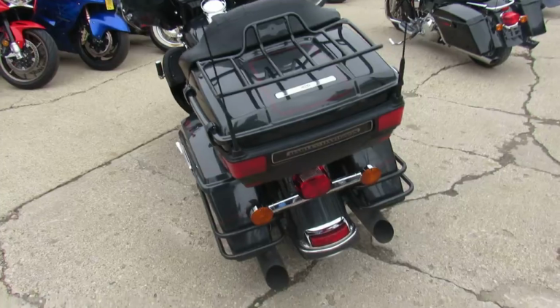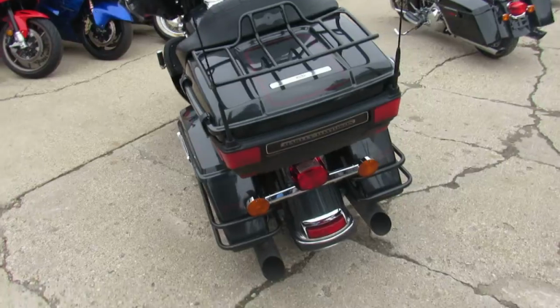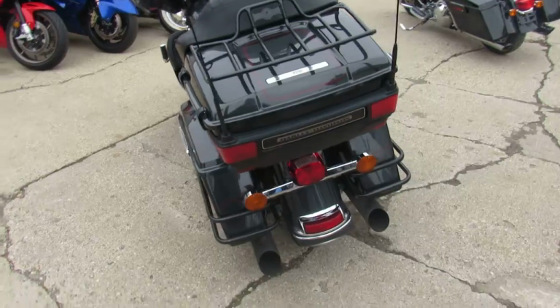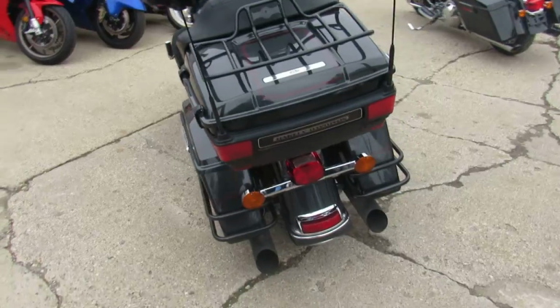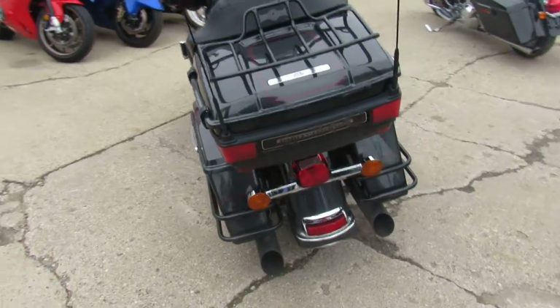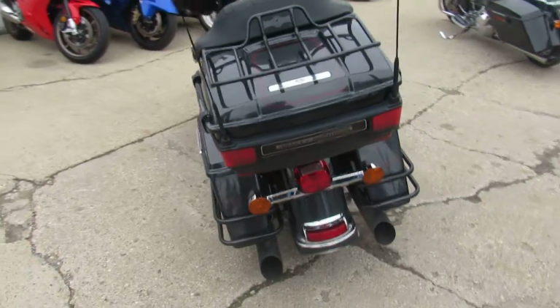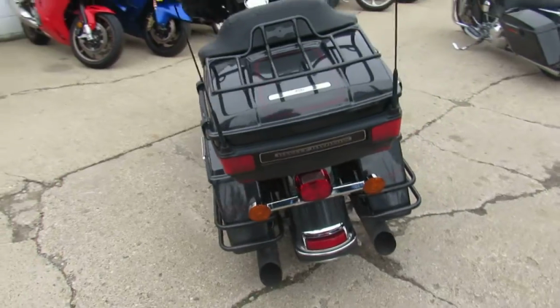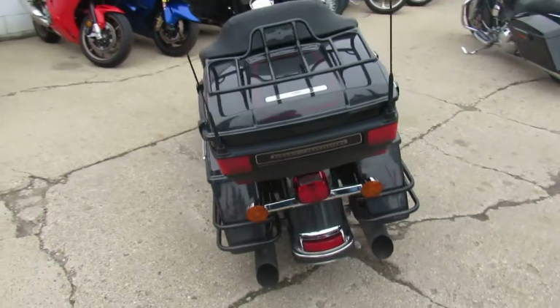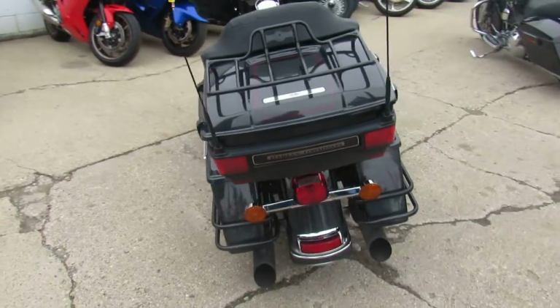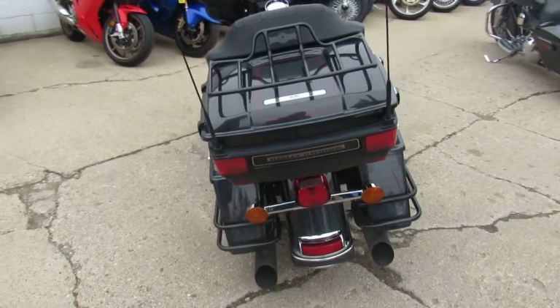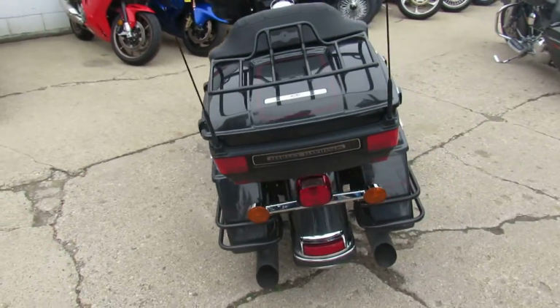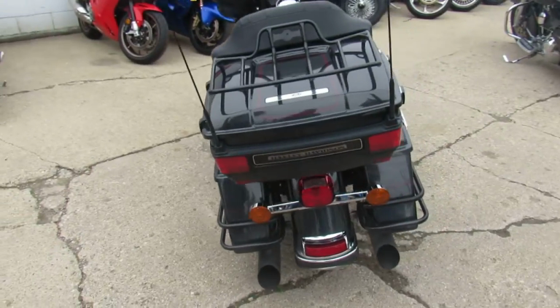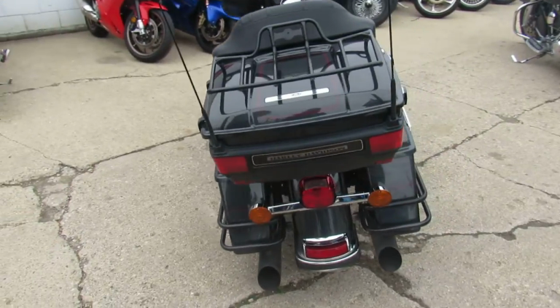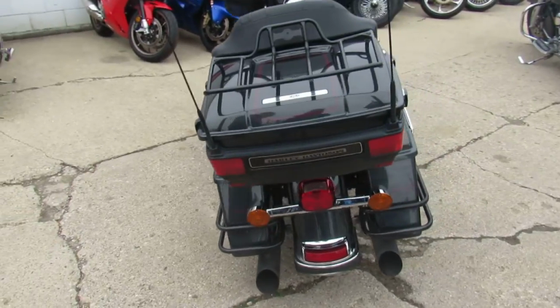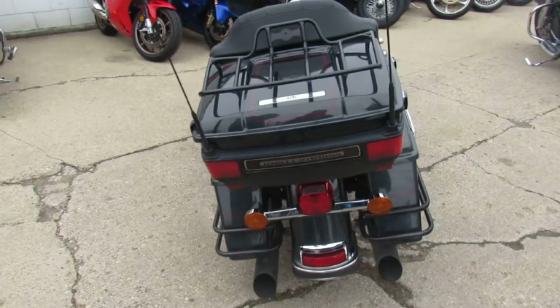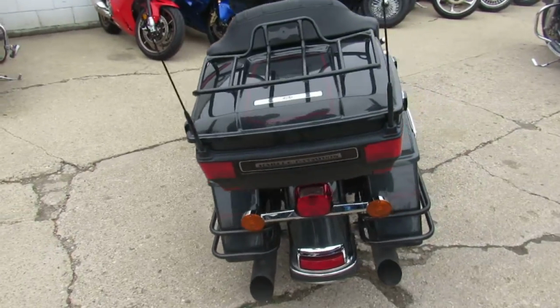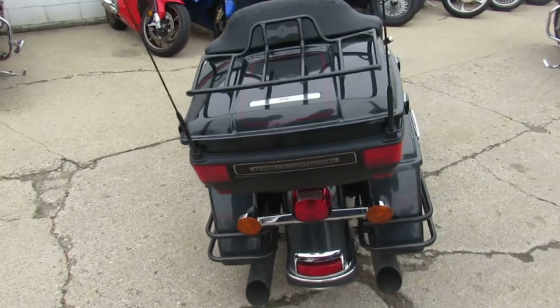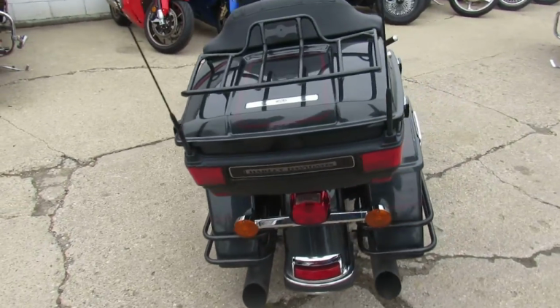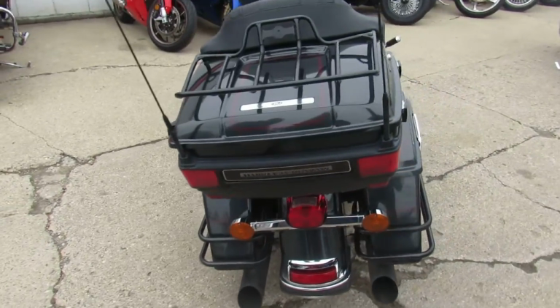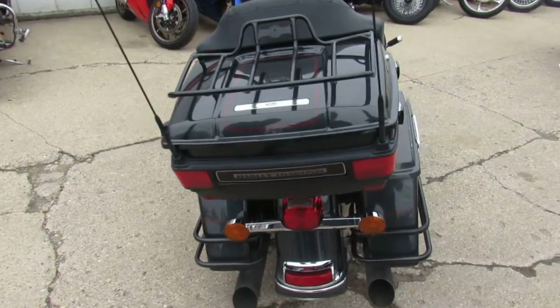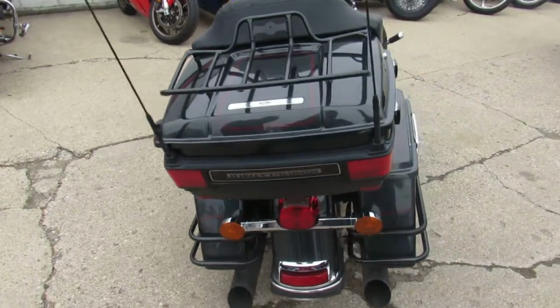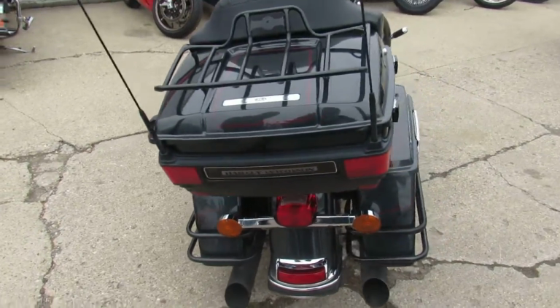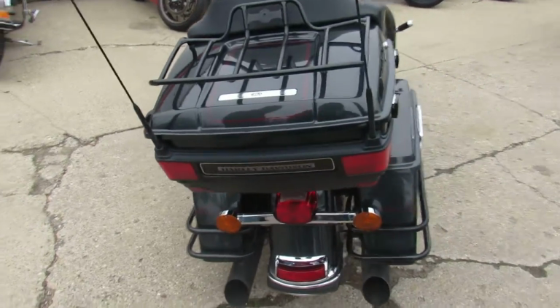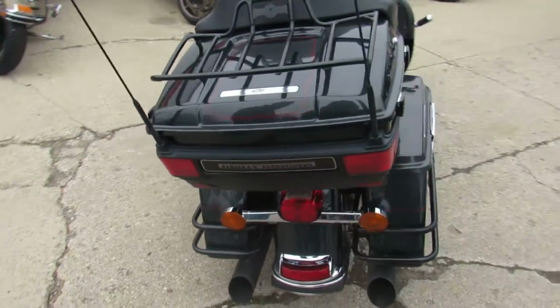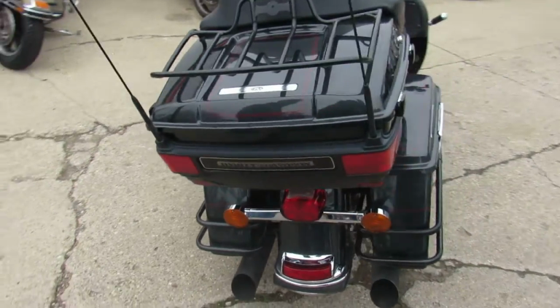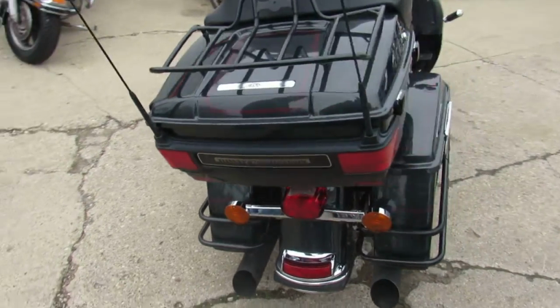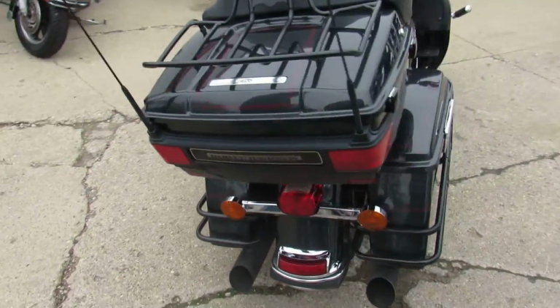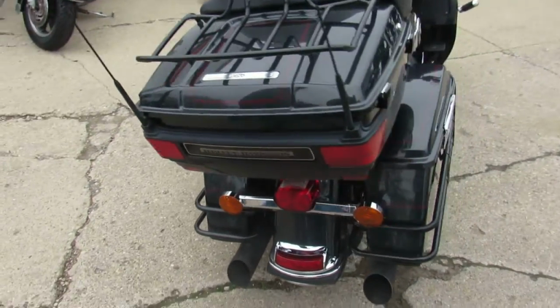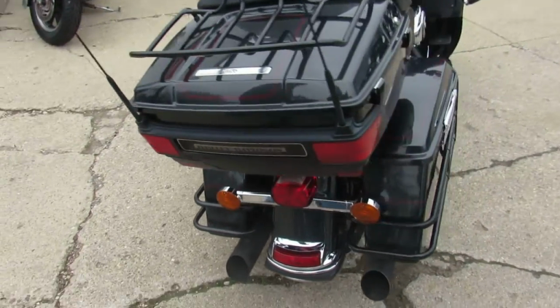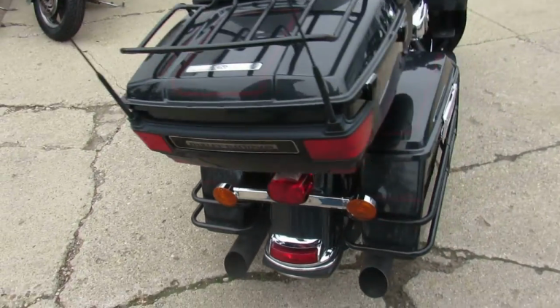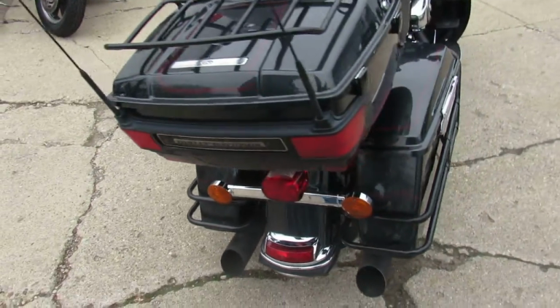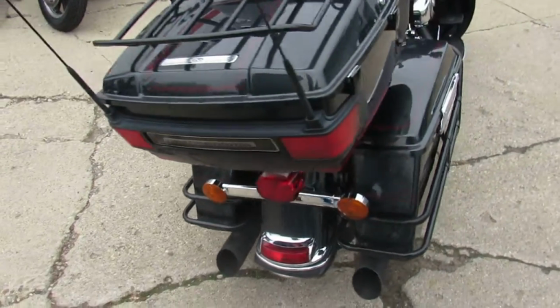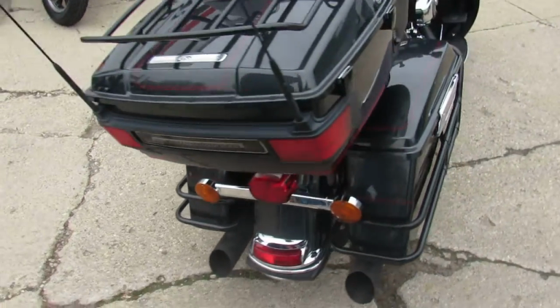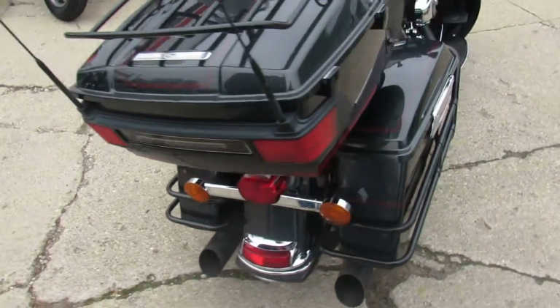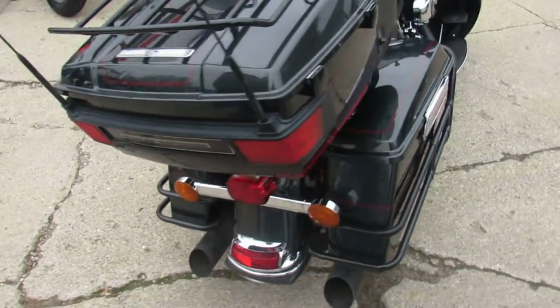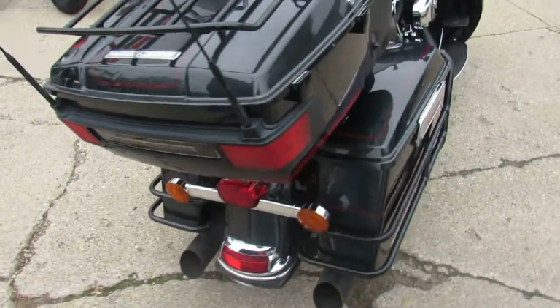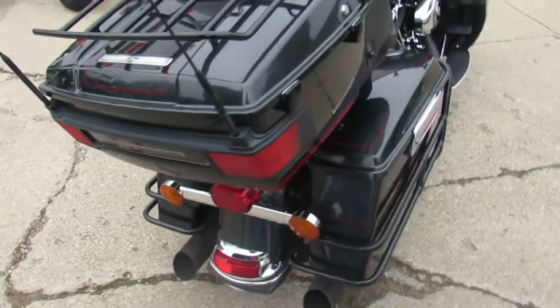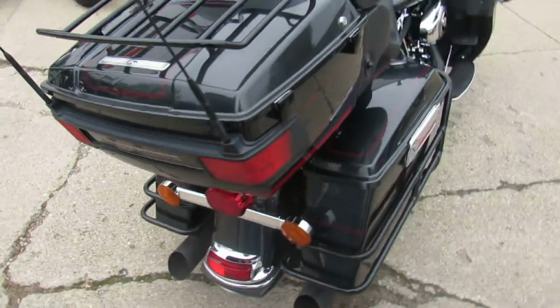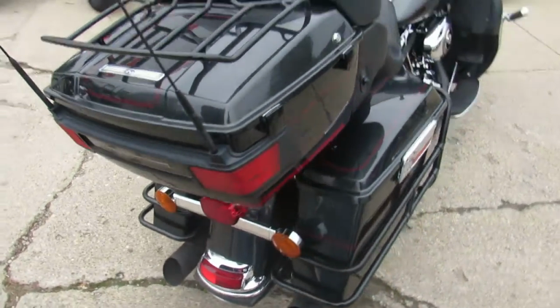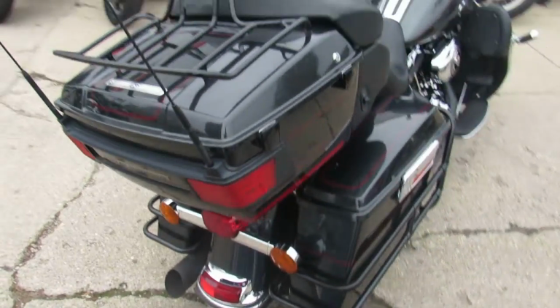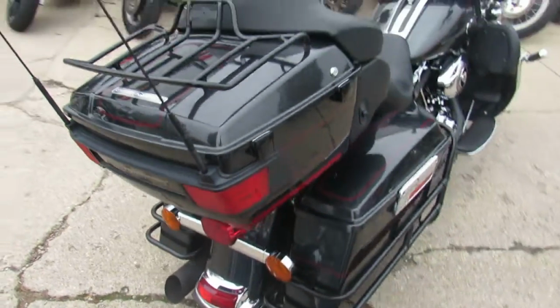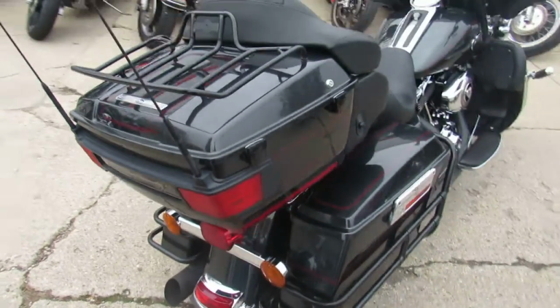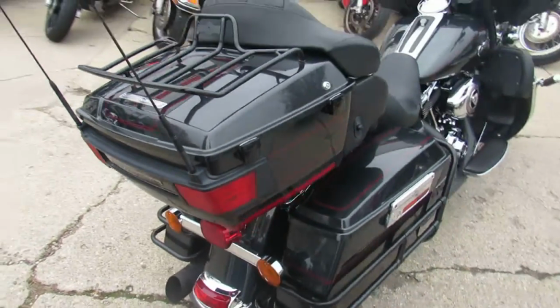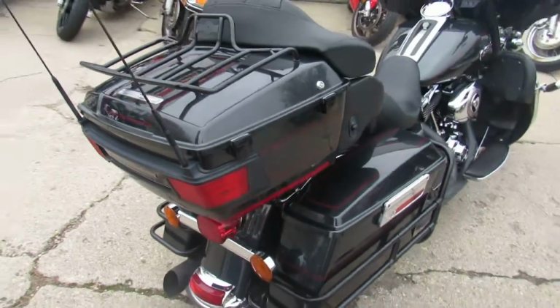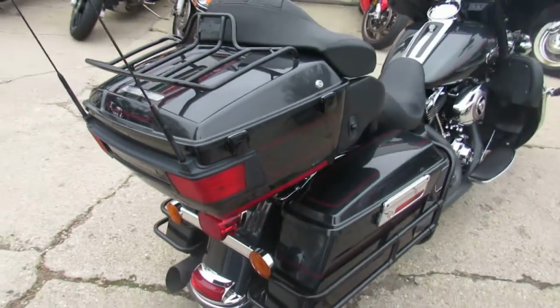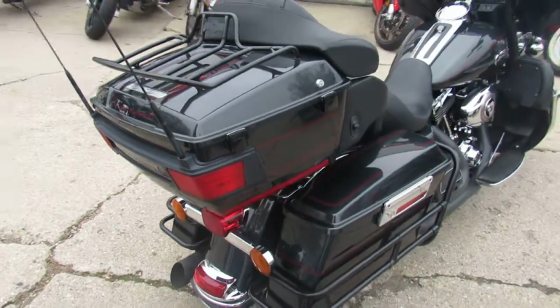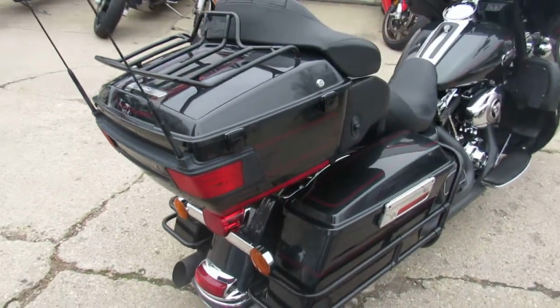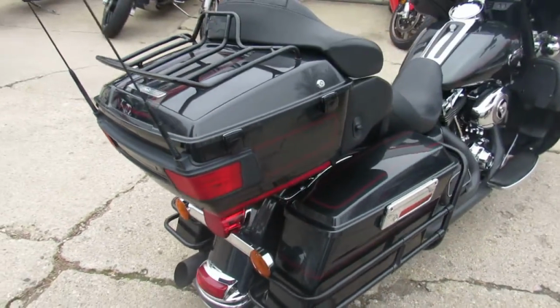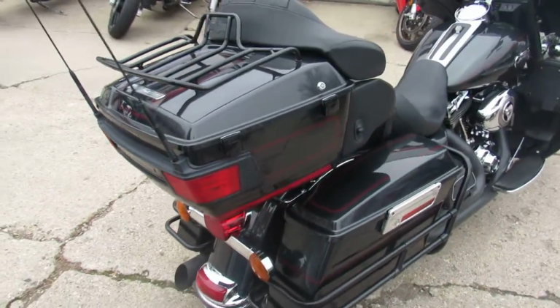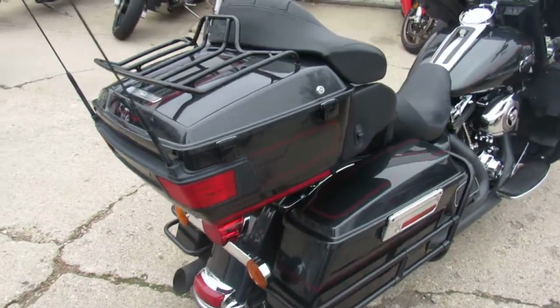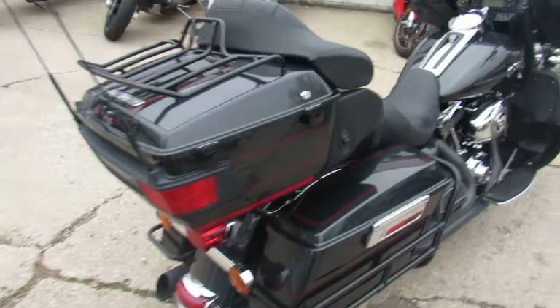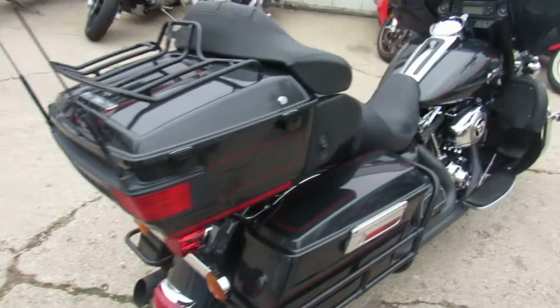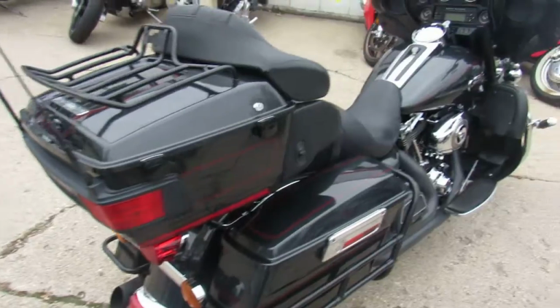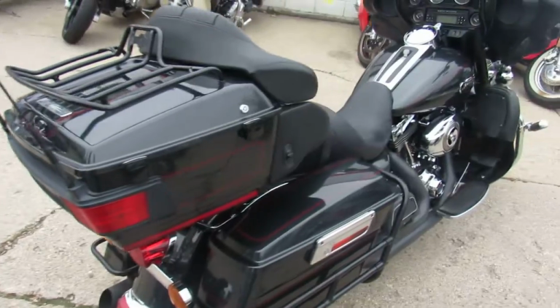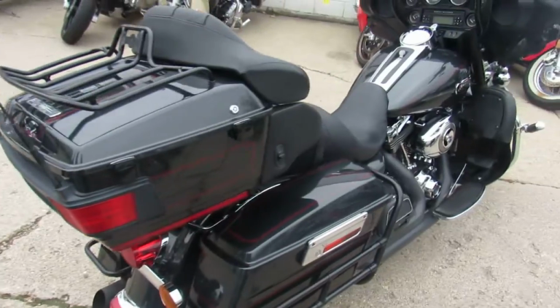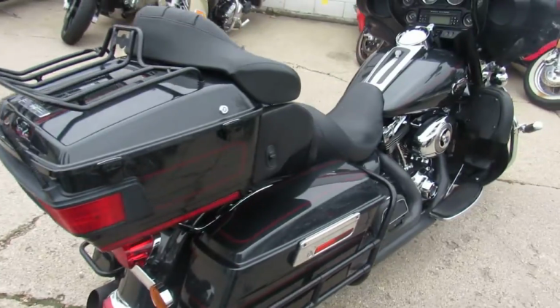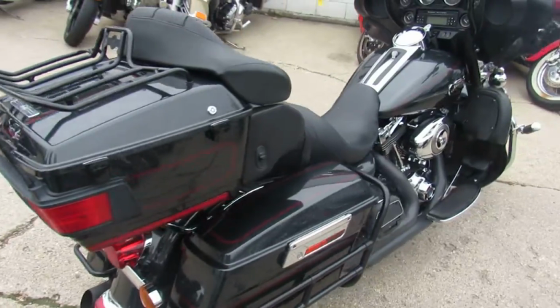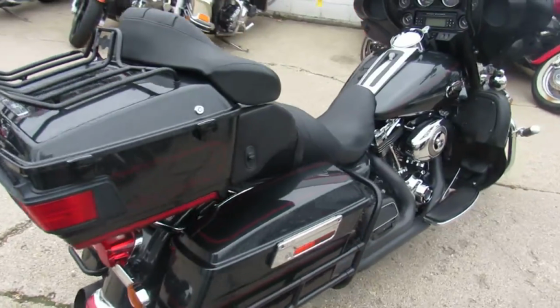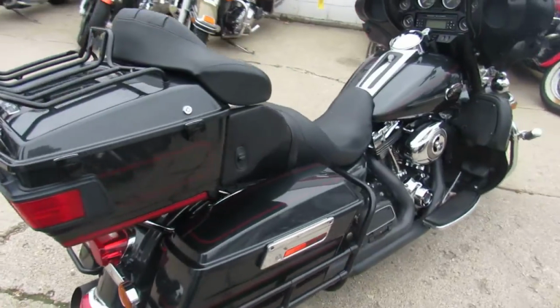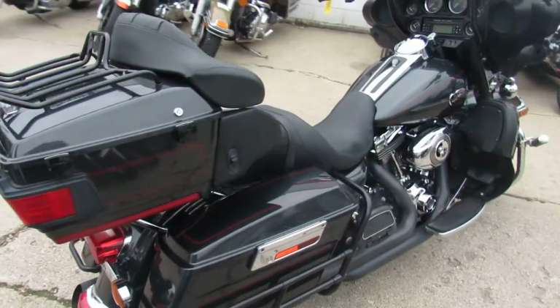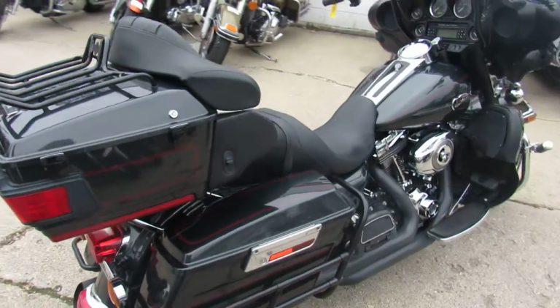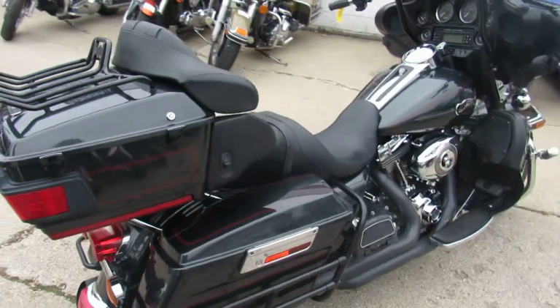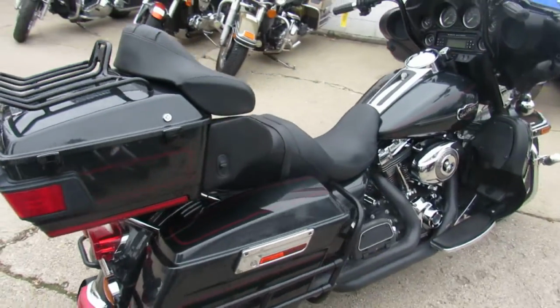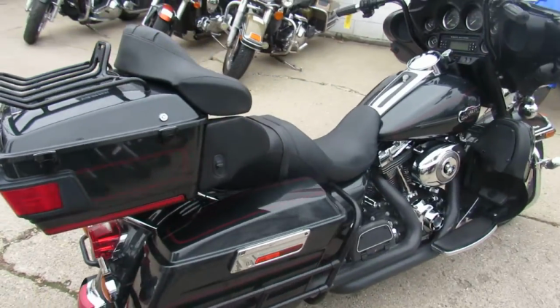This bike's been inspected, certified, ready to roll down the road. $10,499 — you can't go wrong.